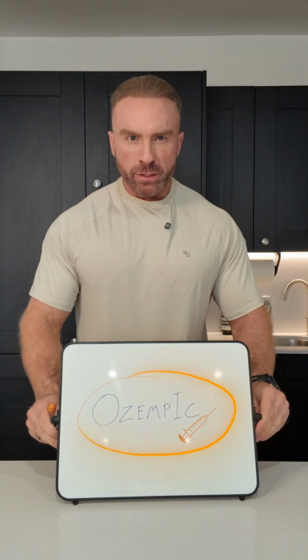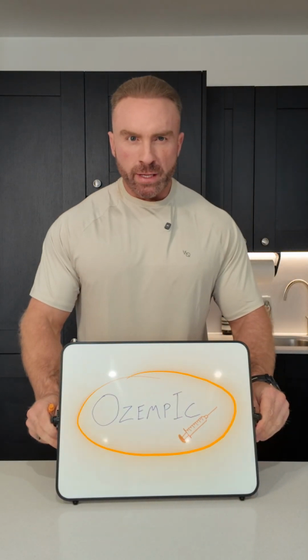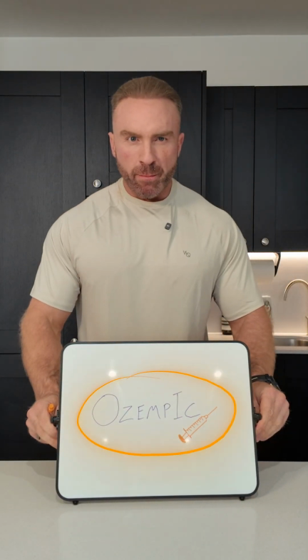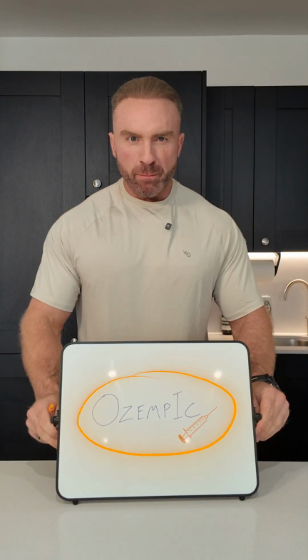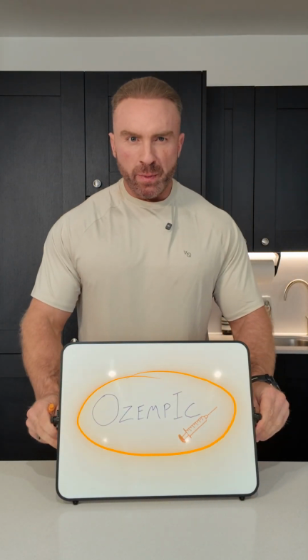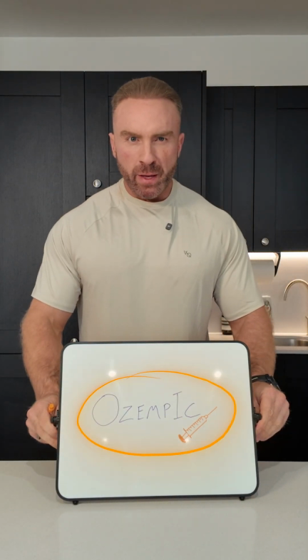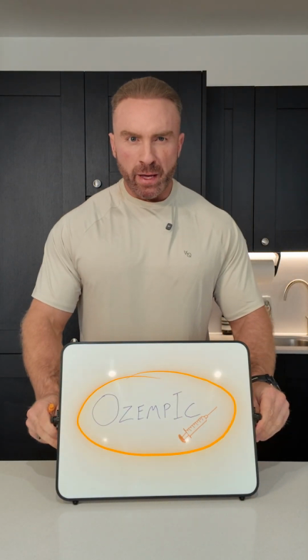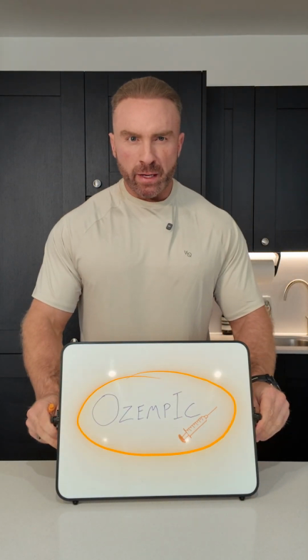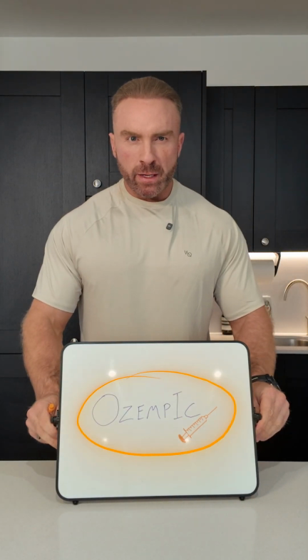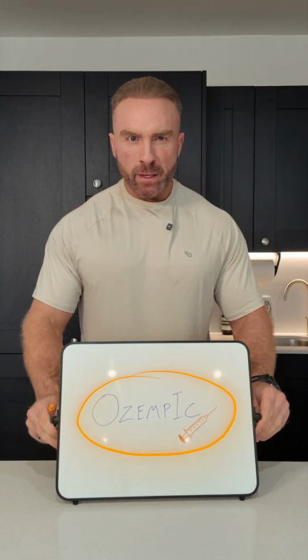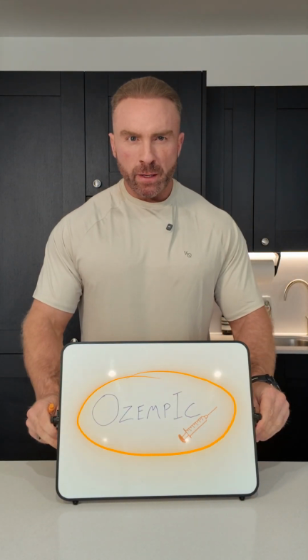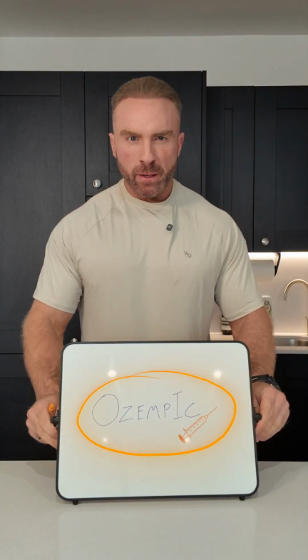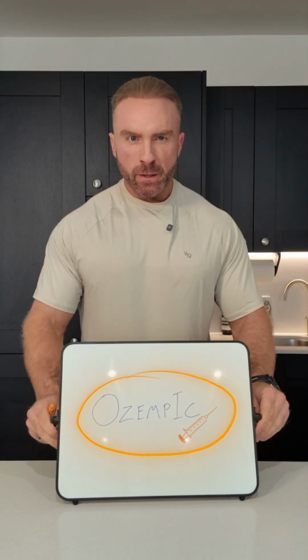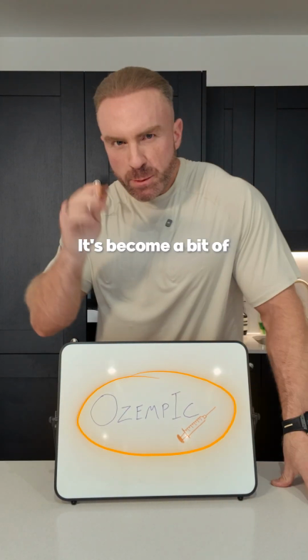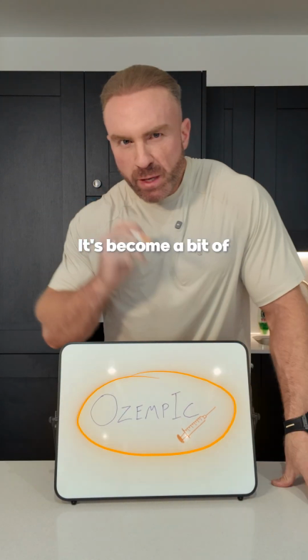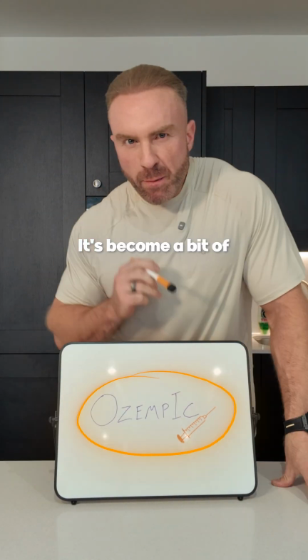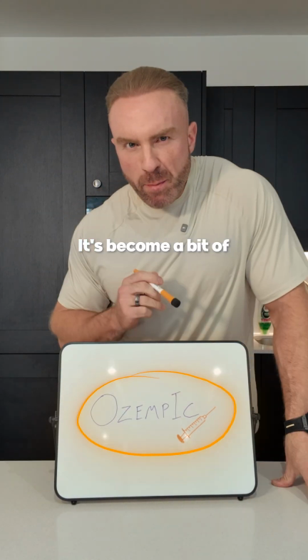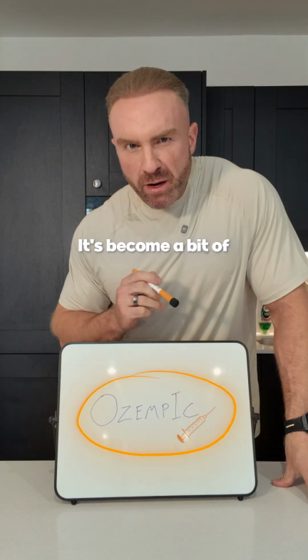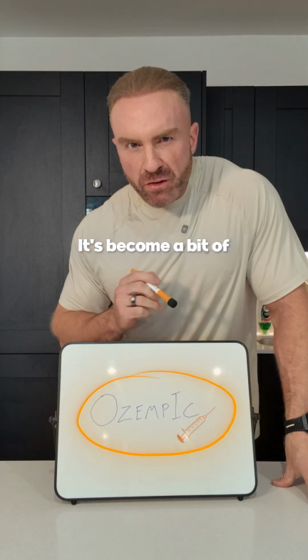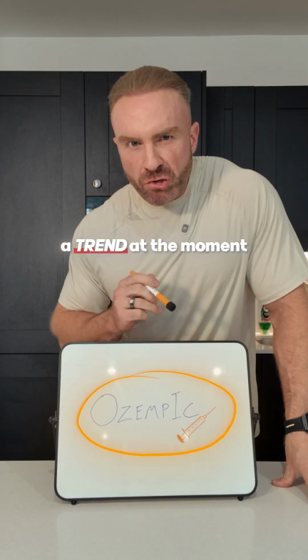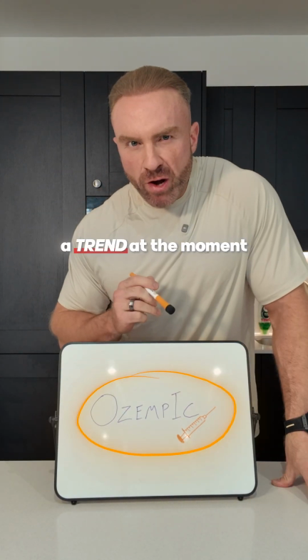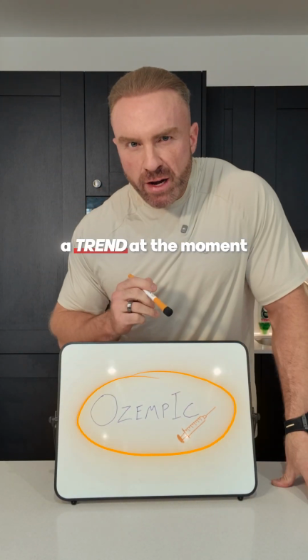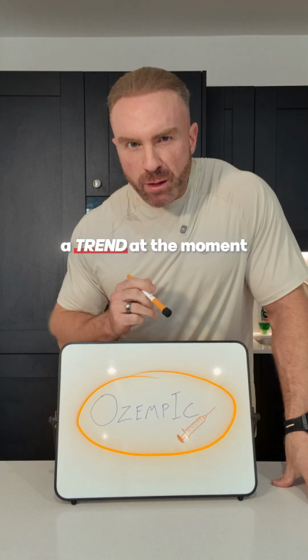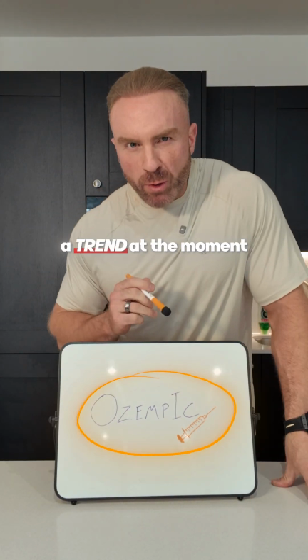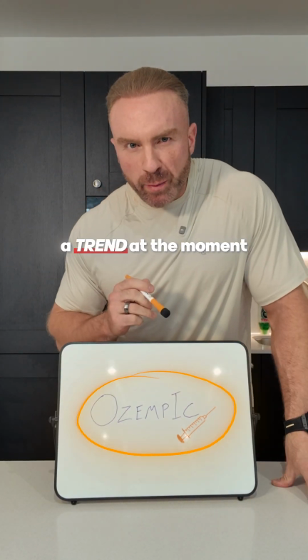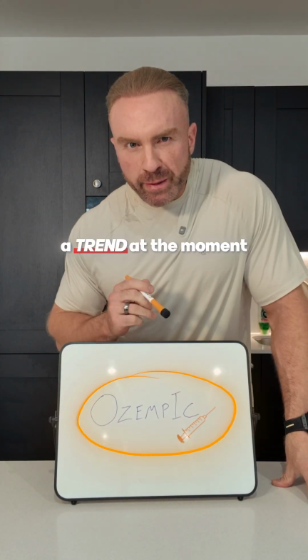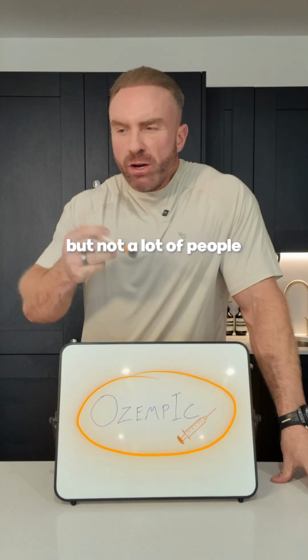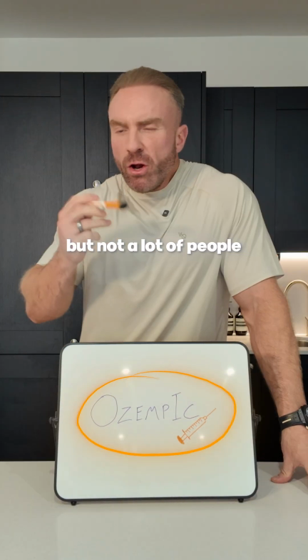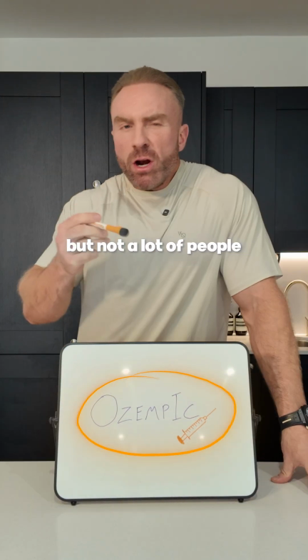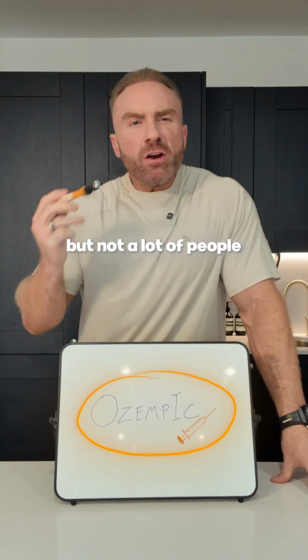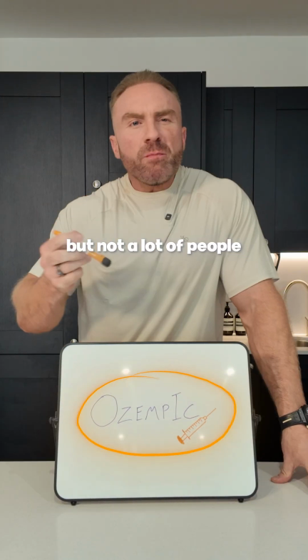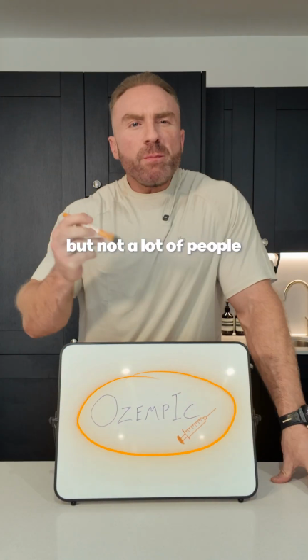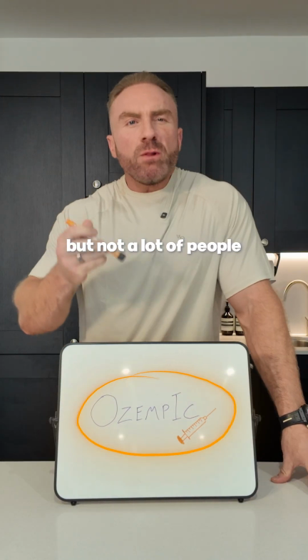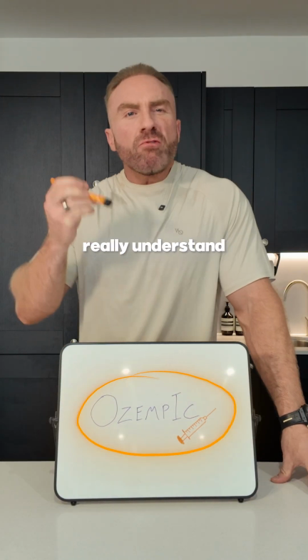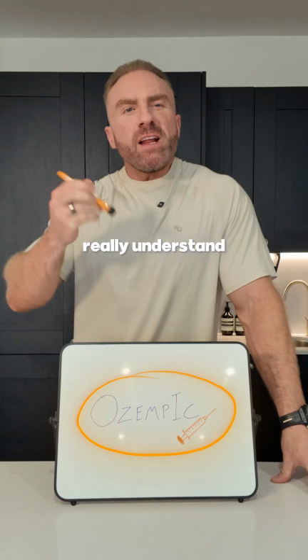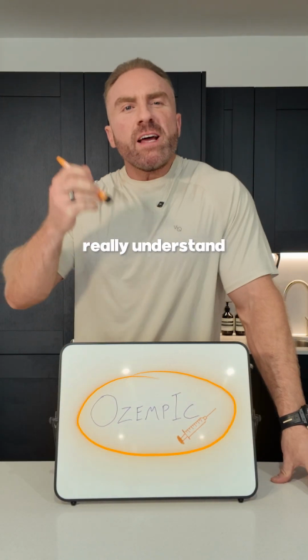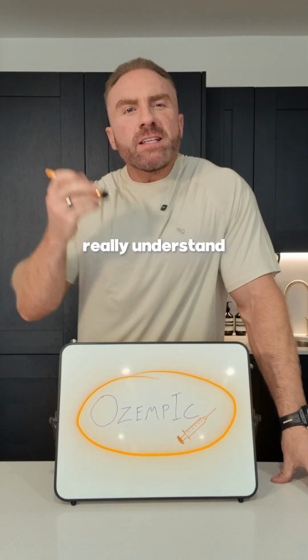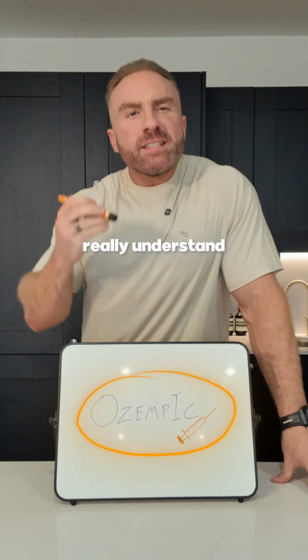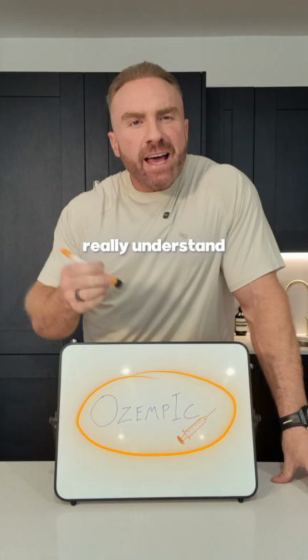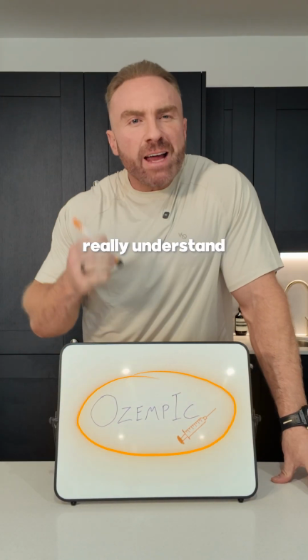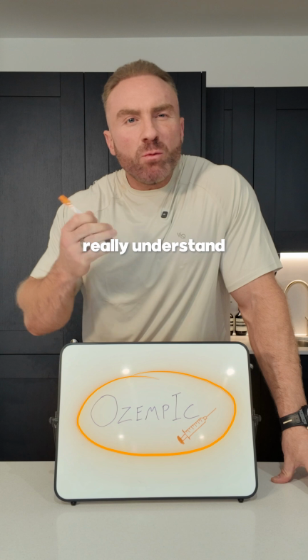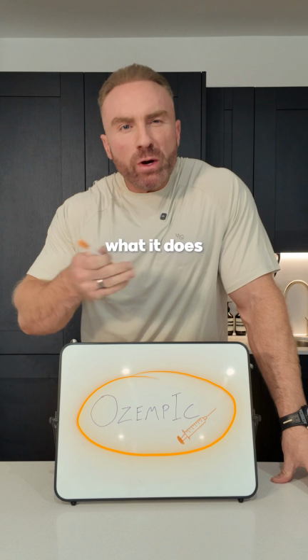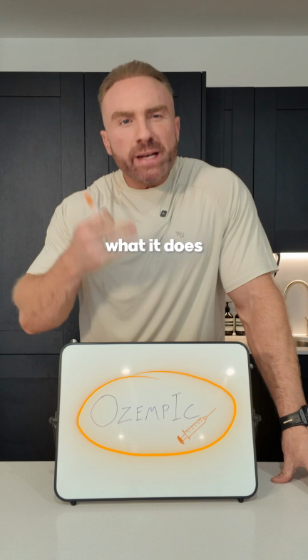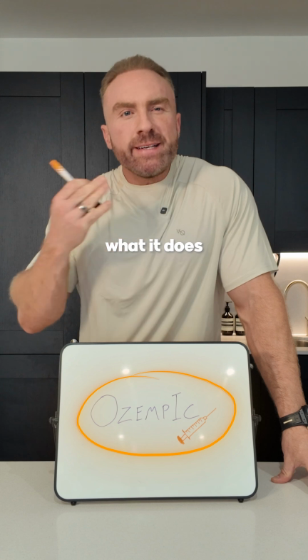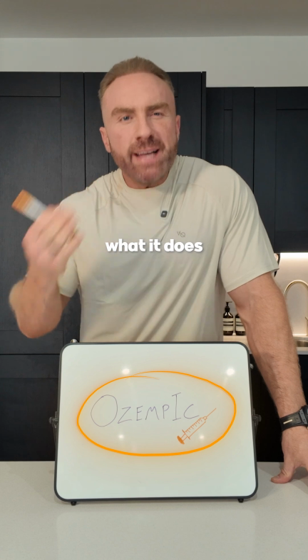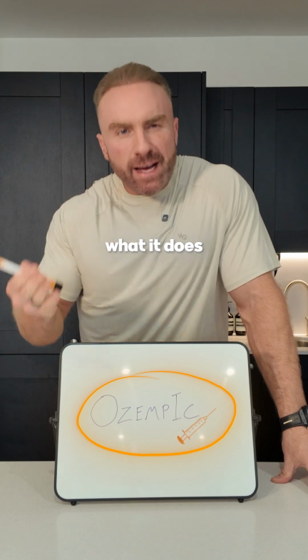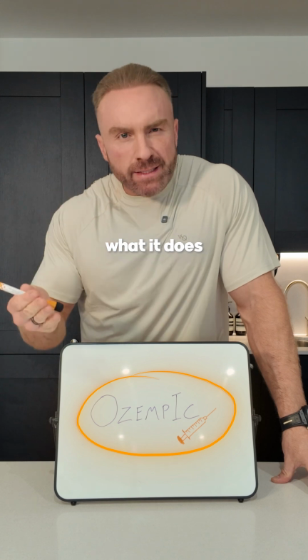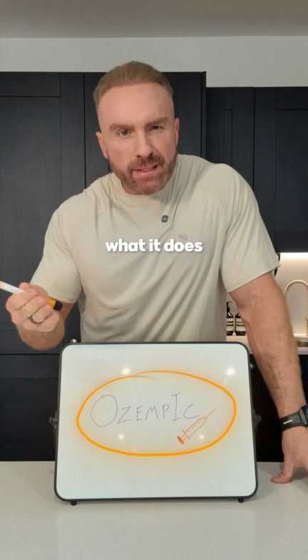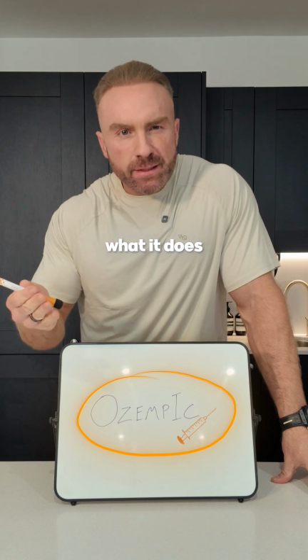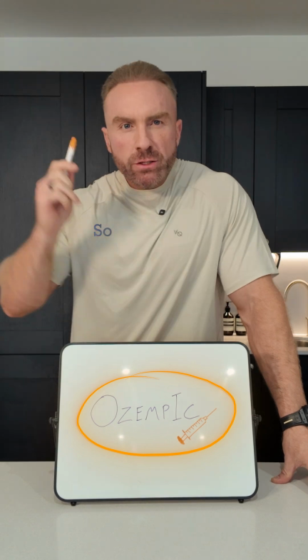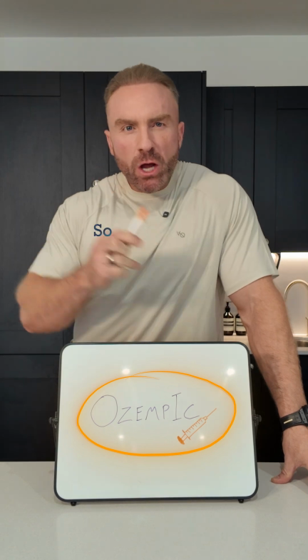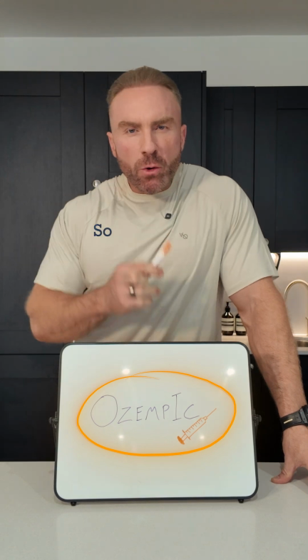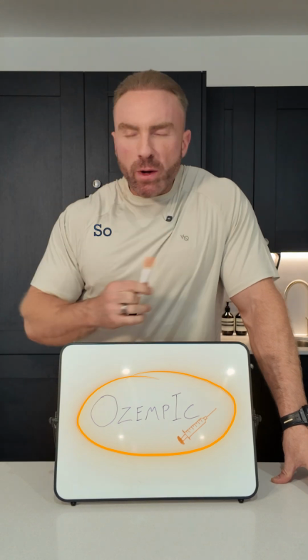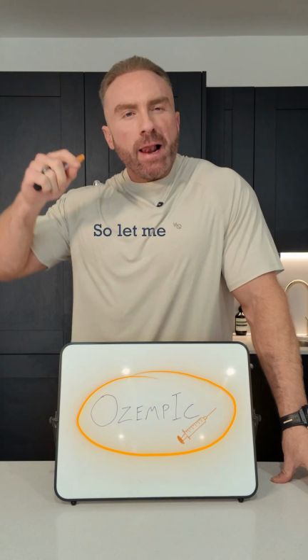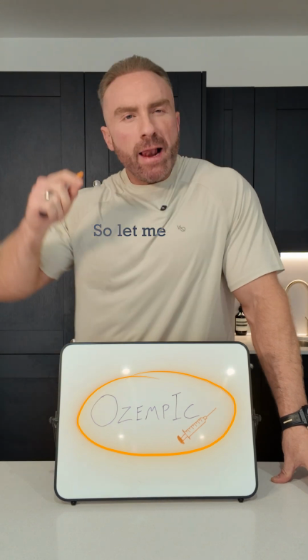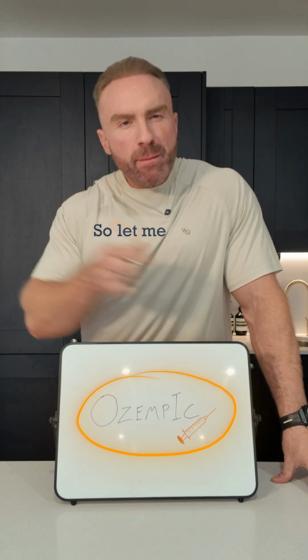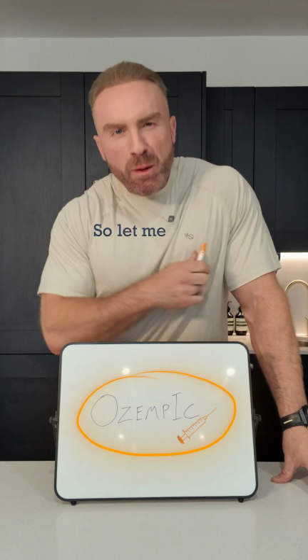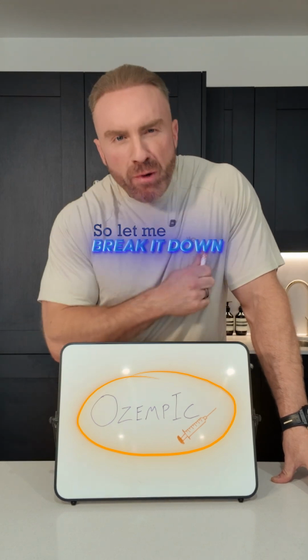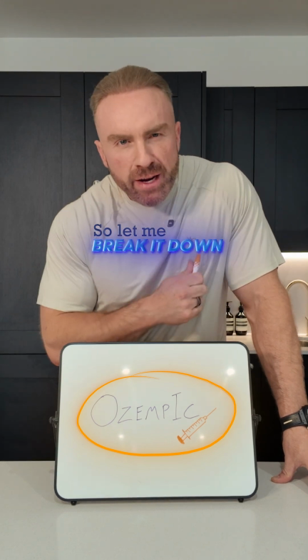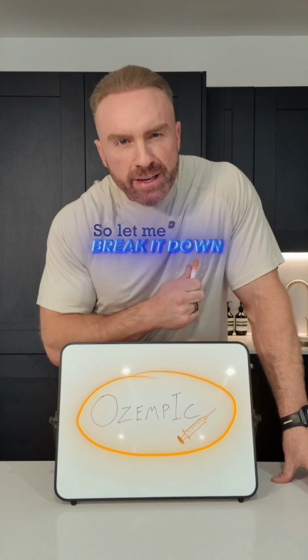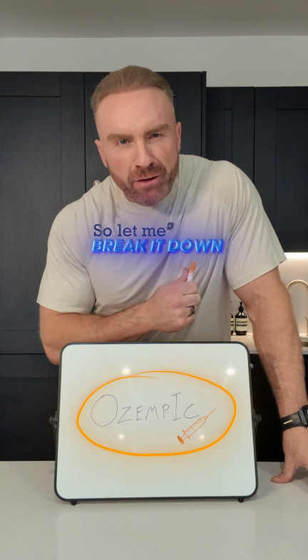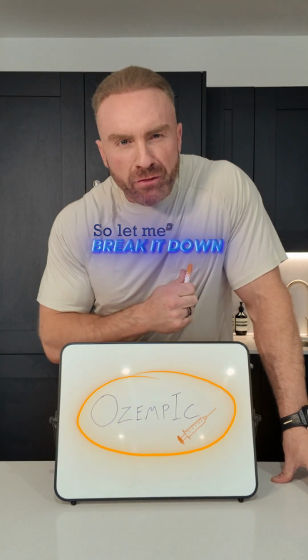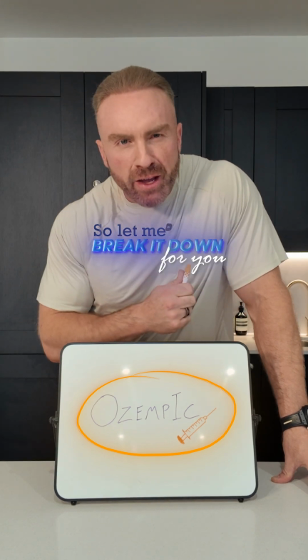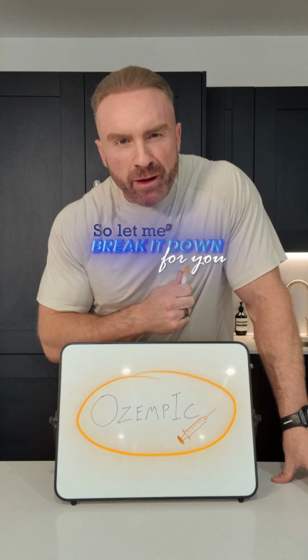Ozempic. It's become a bit of a trend at the moment, but not a lot of people really understand what it does. So let me break it down for you.